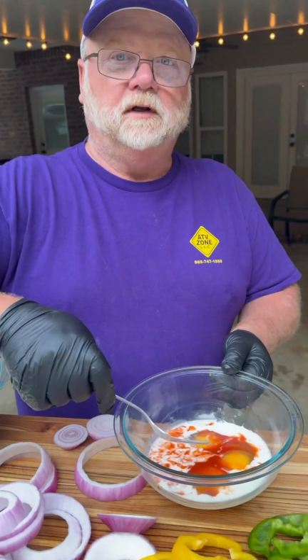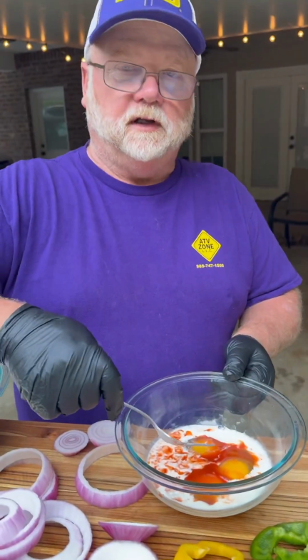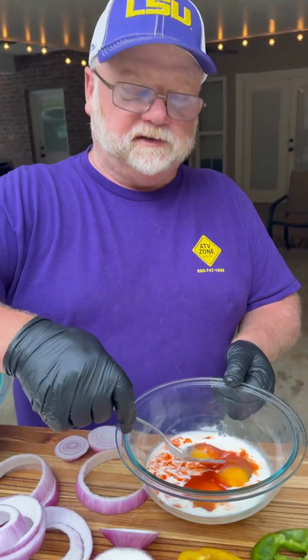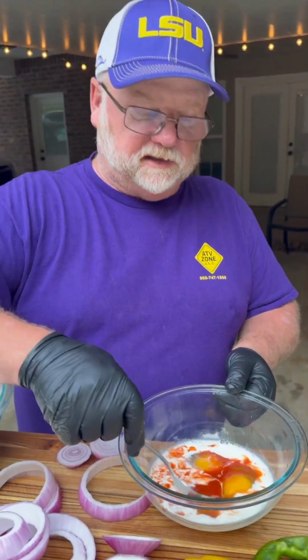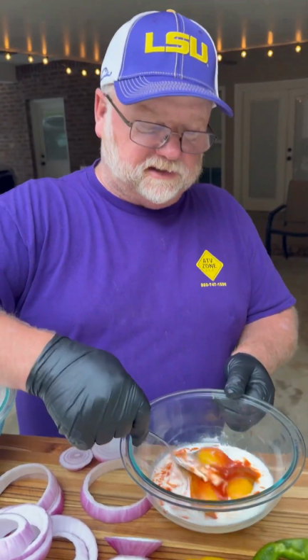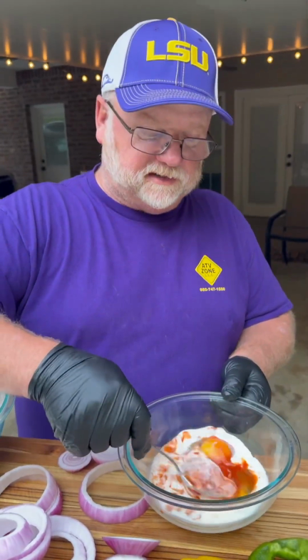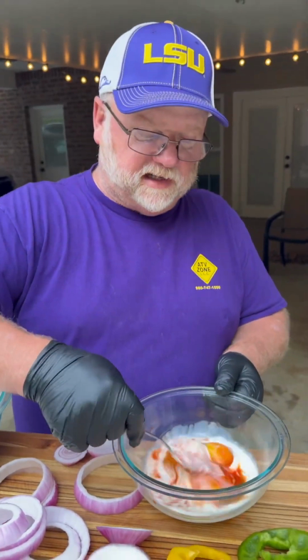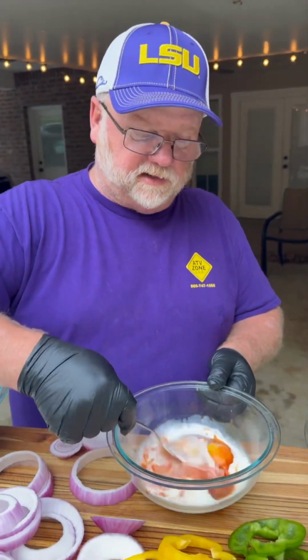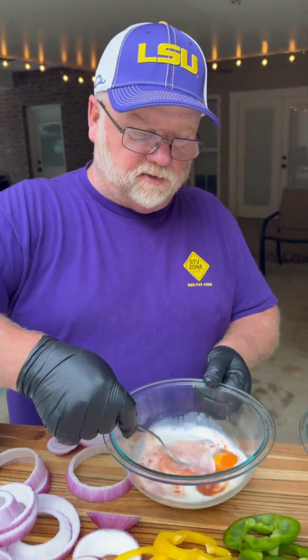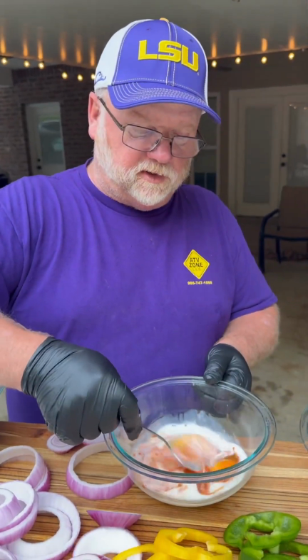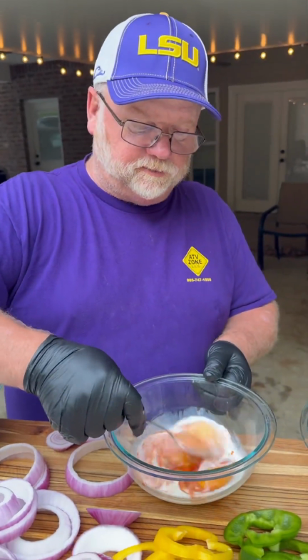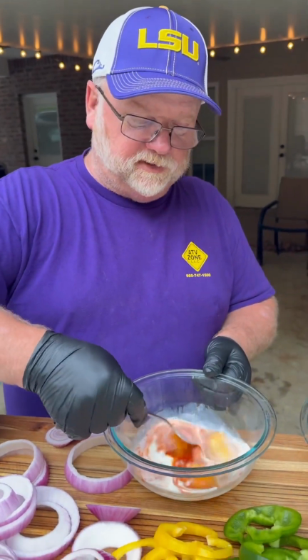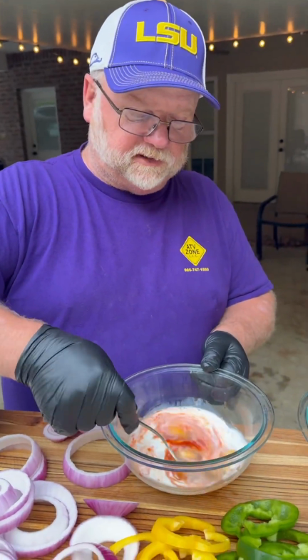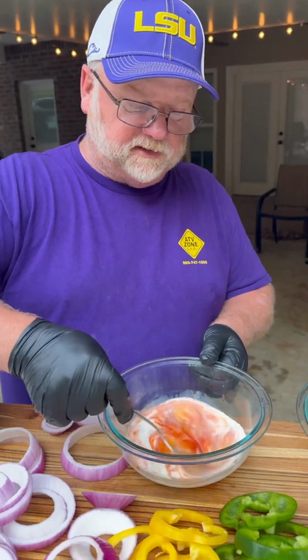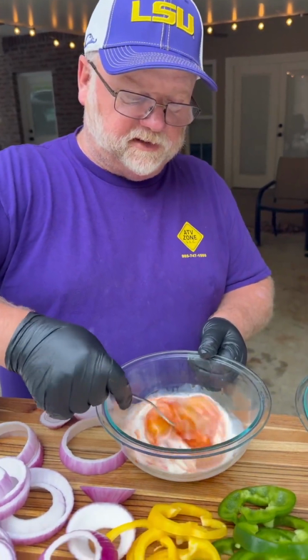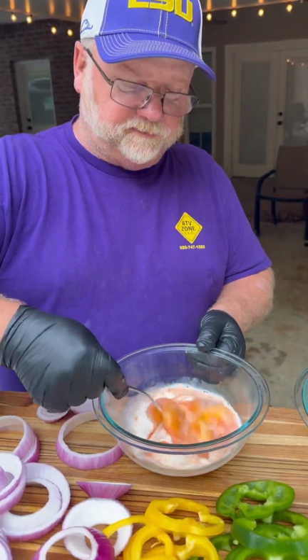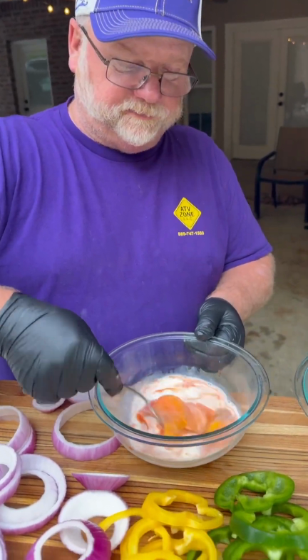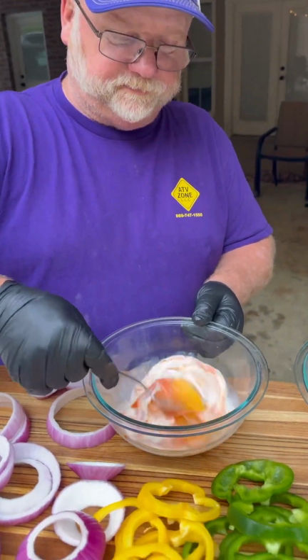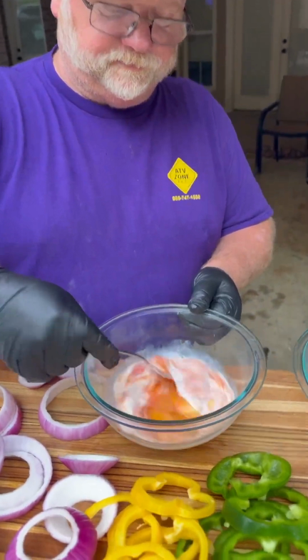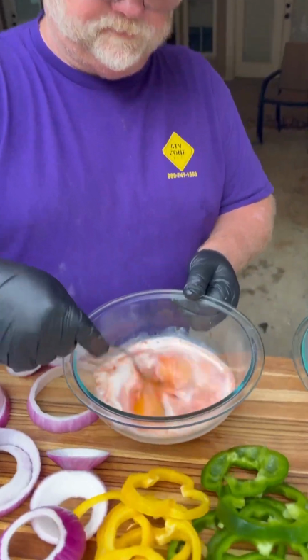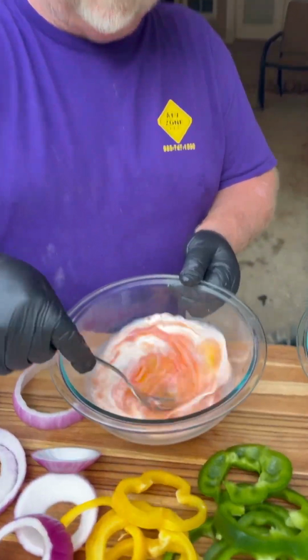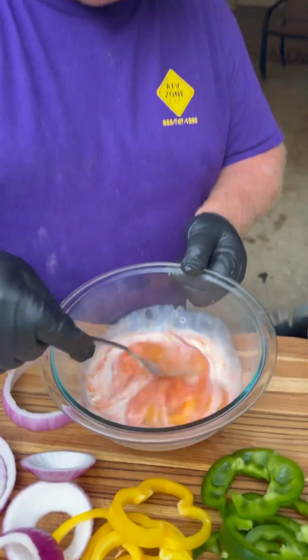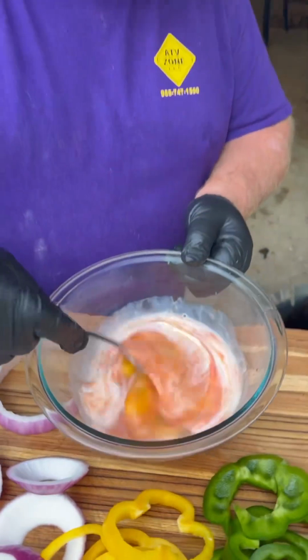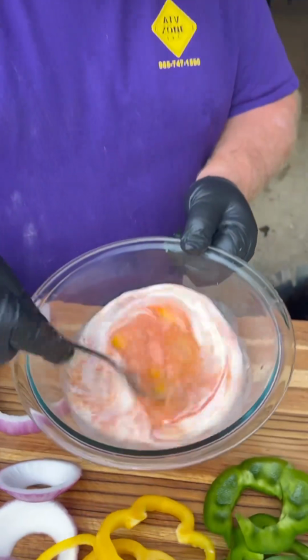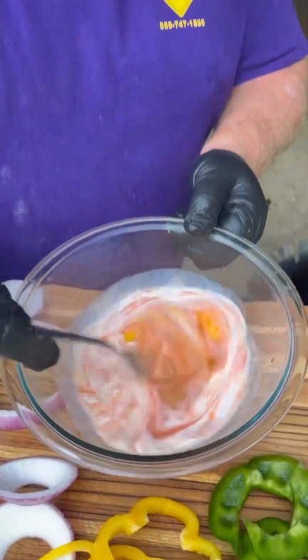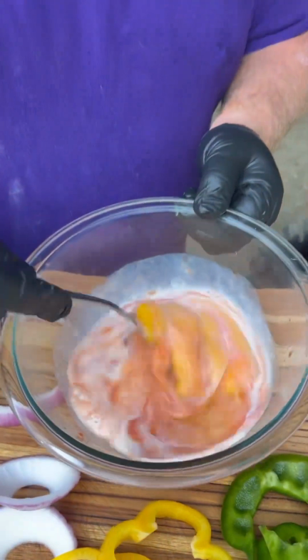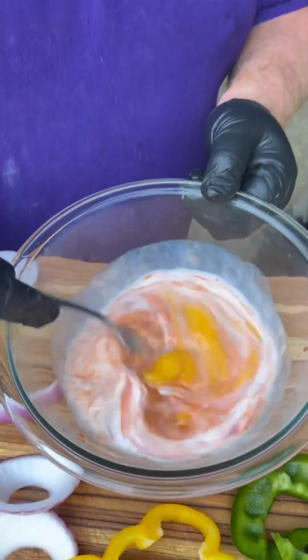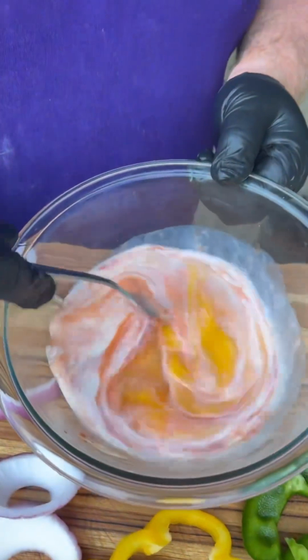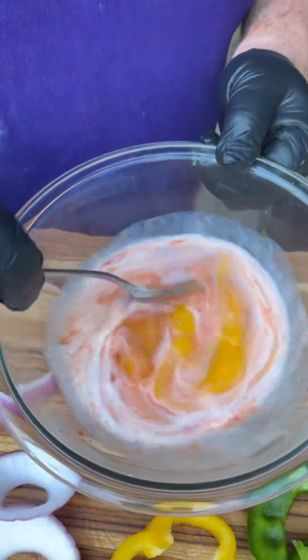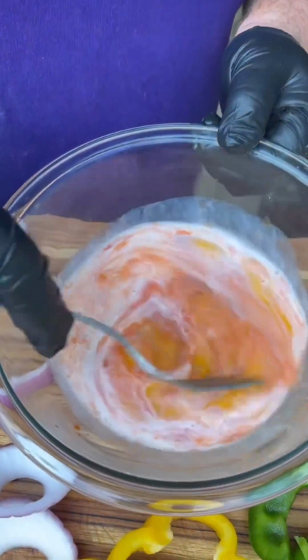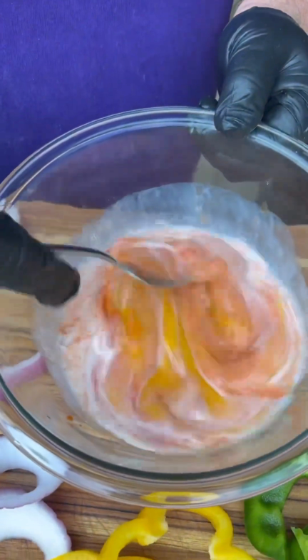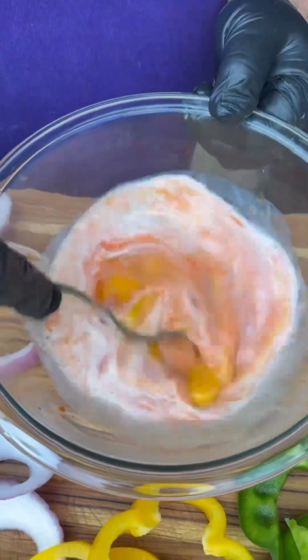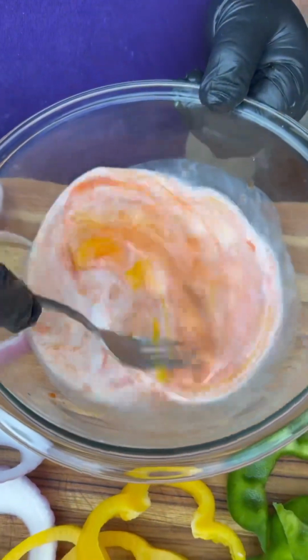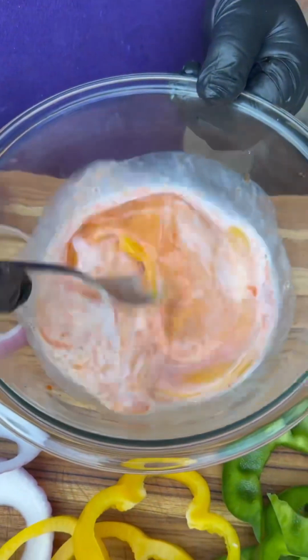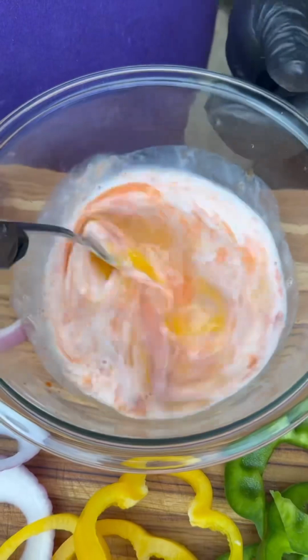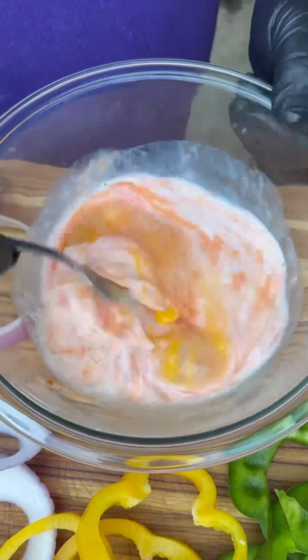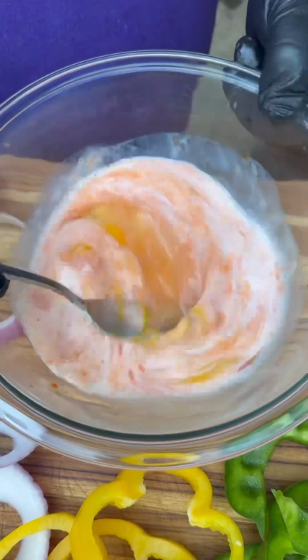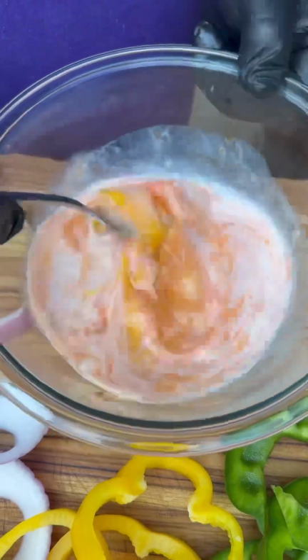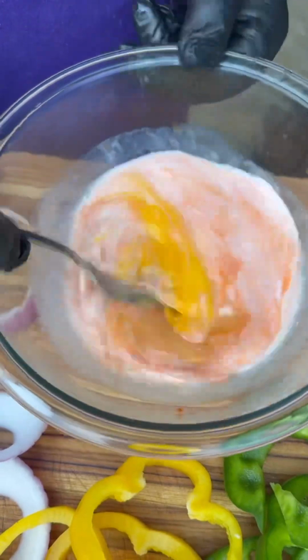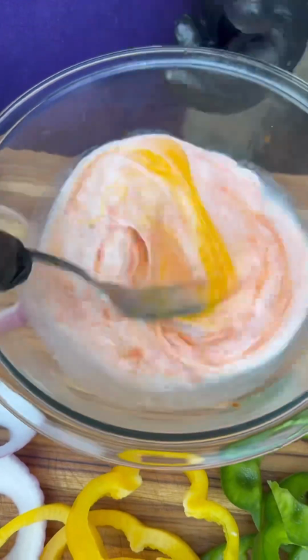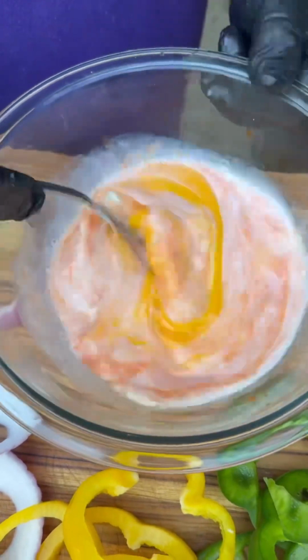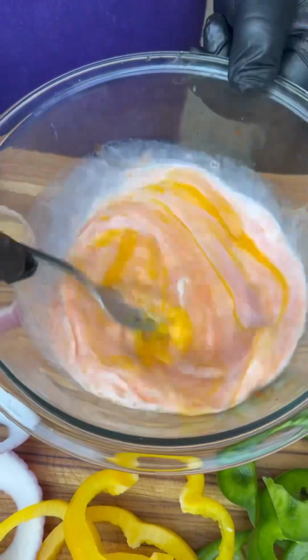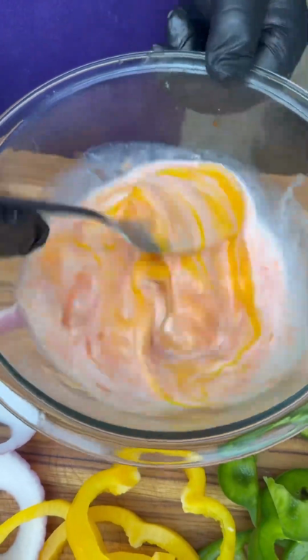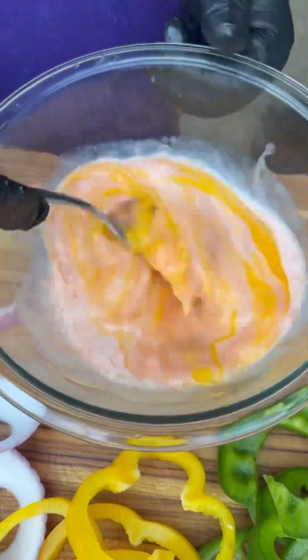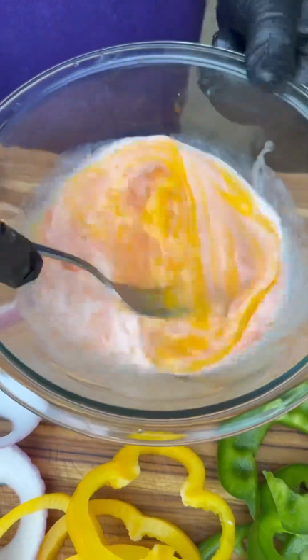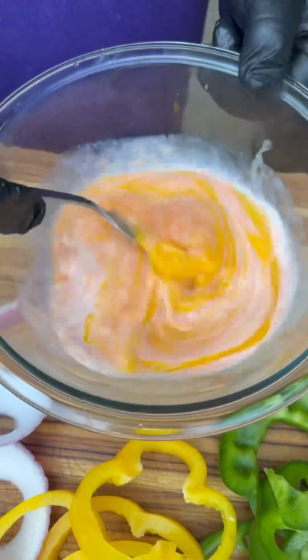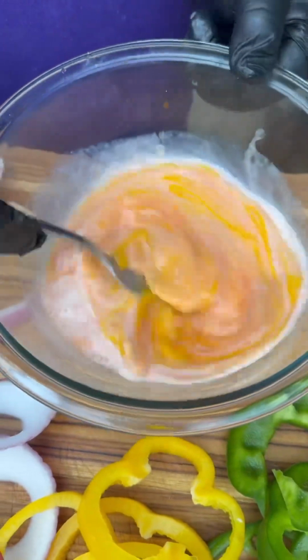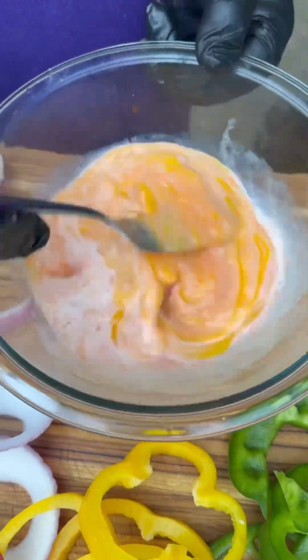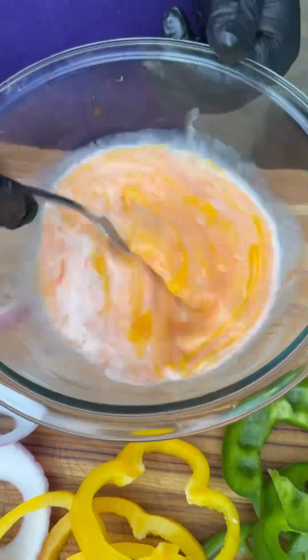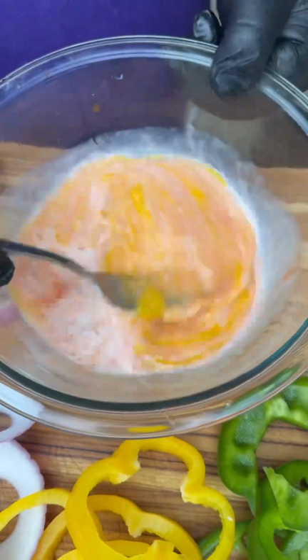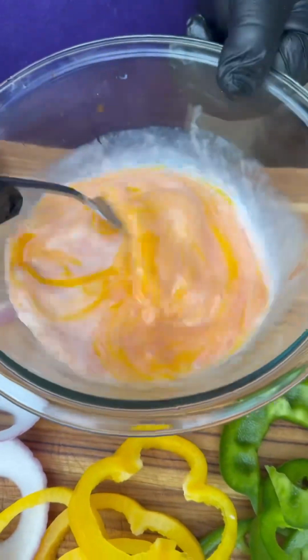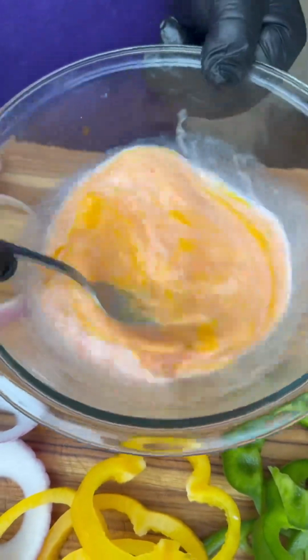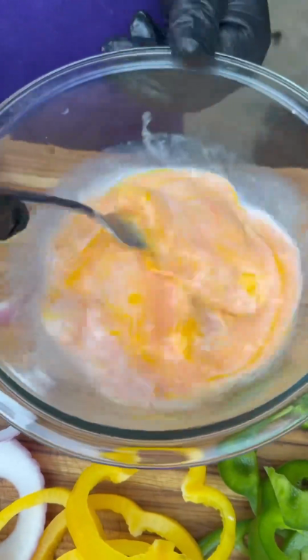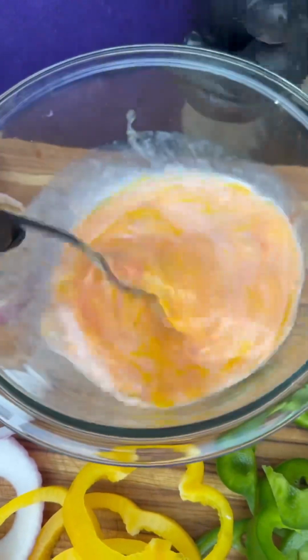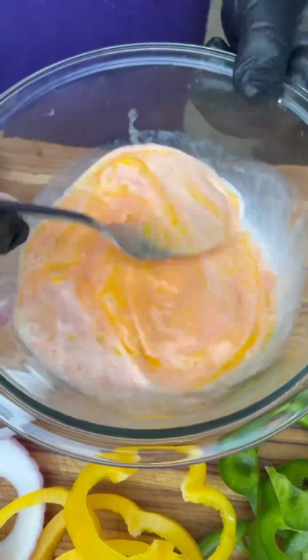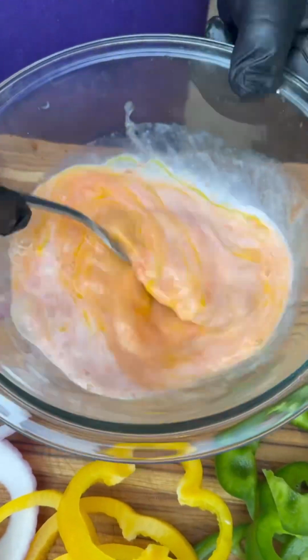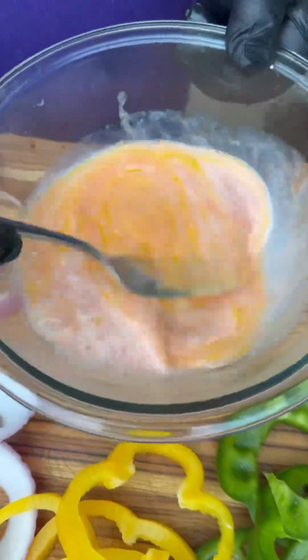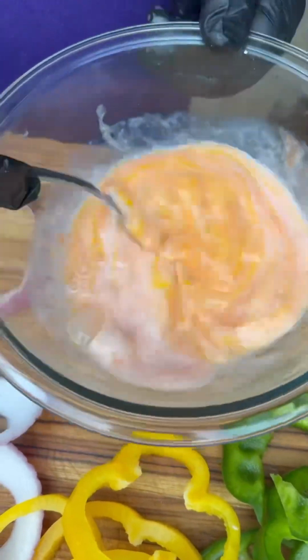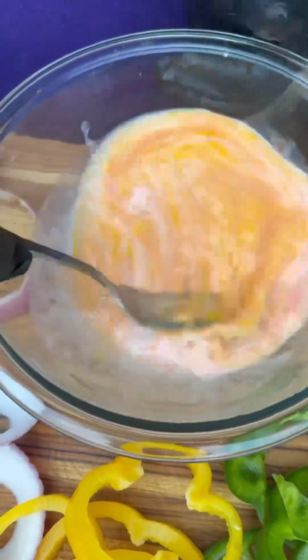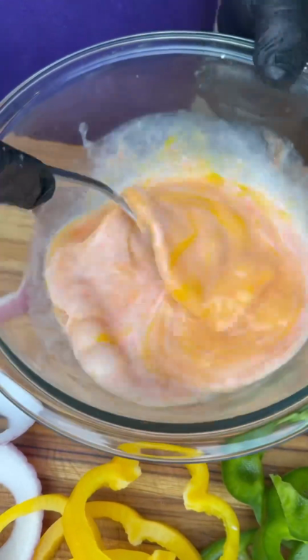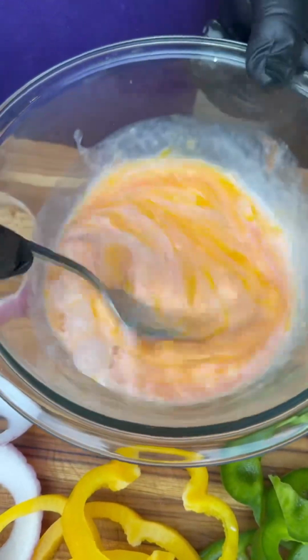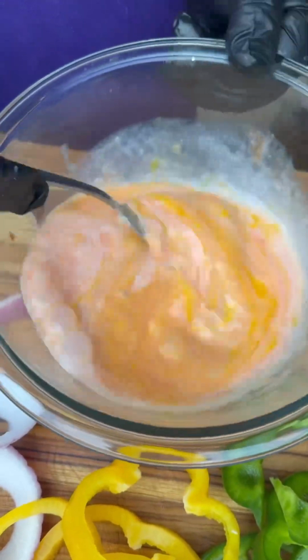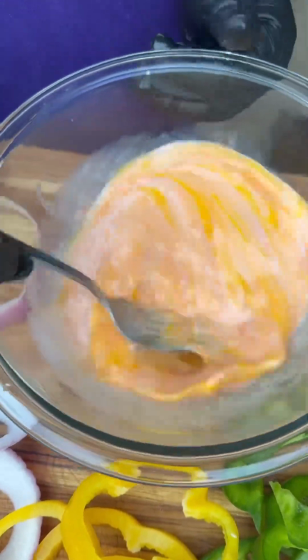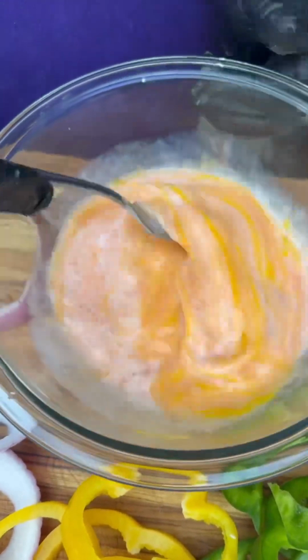Let's get this egg wash mixed up. Boy, that makes some good scrambled egg with that hot sauce.